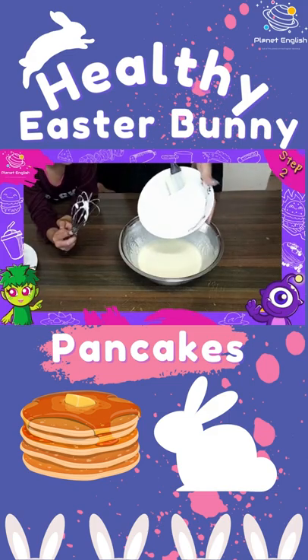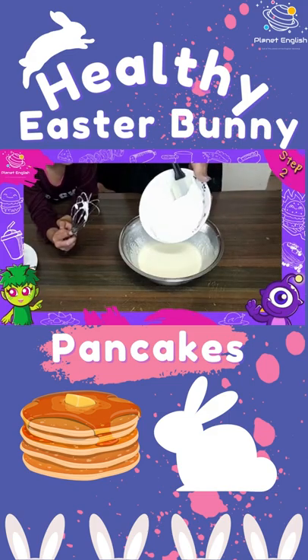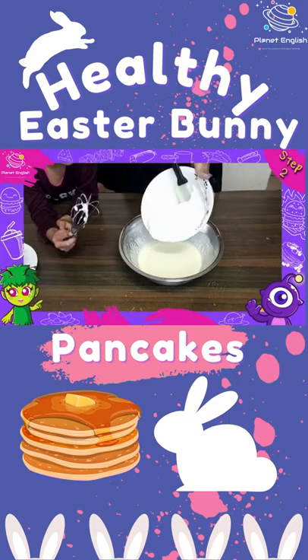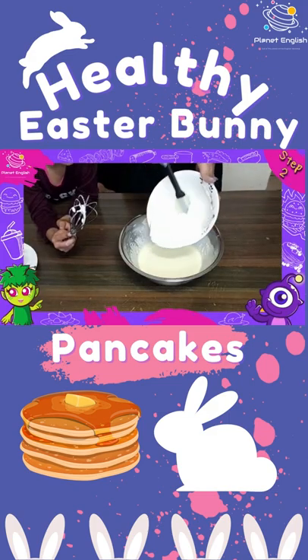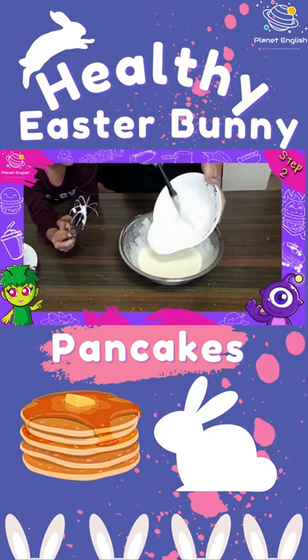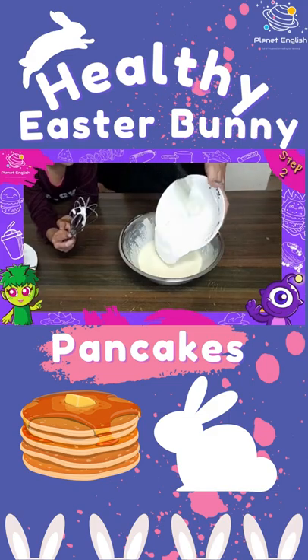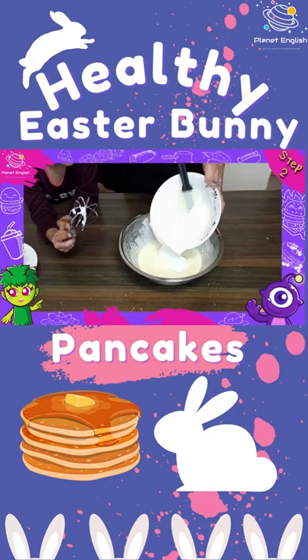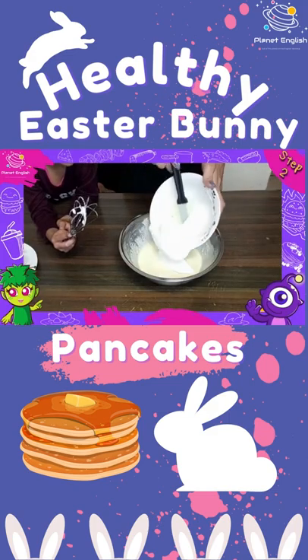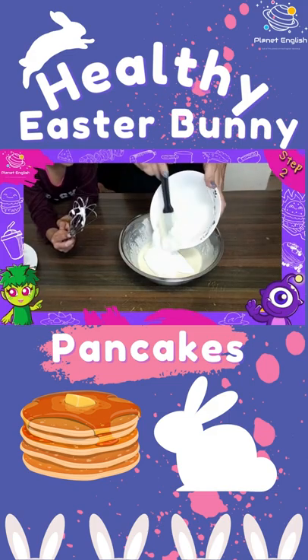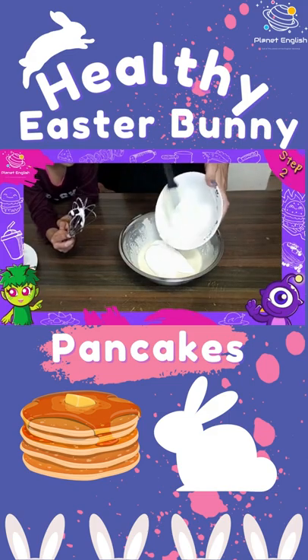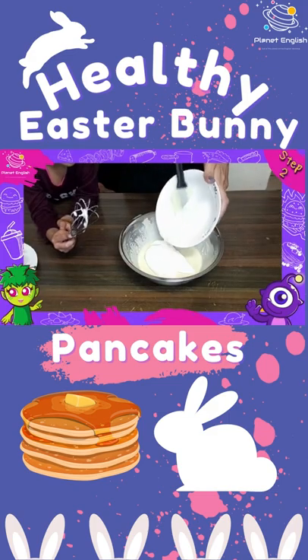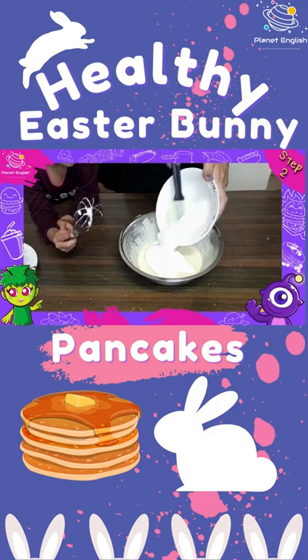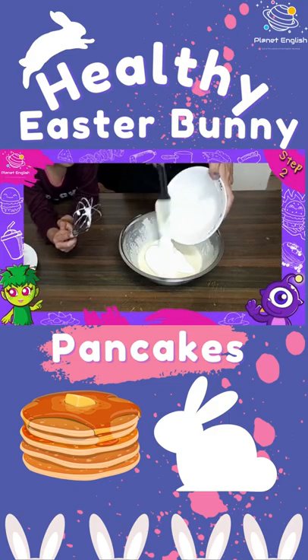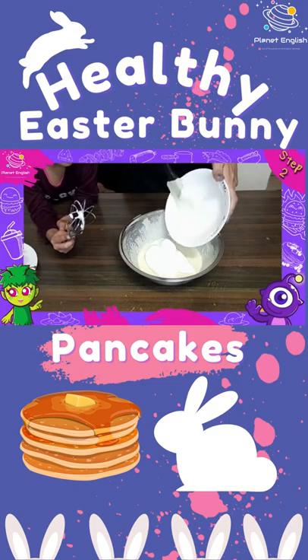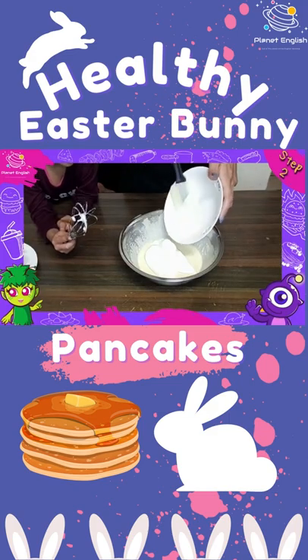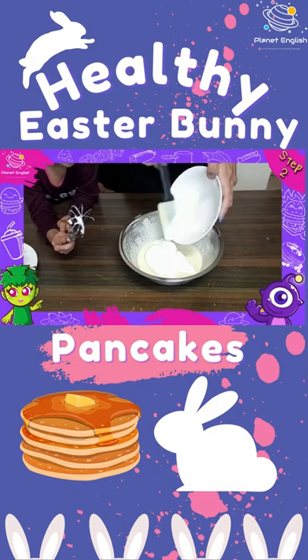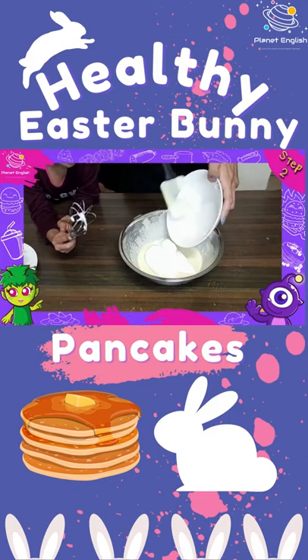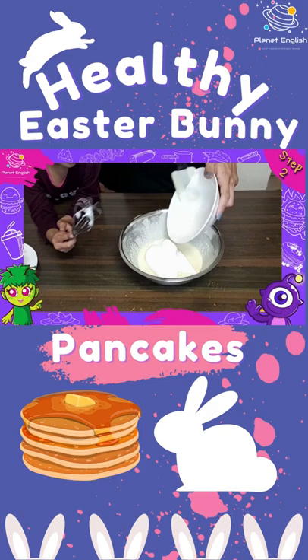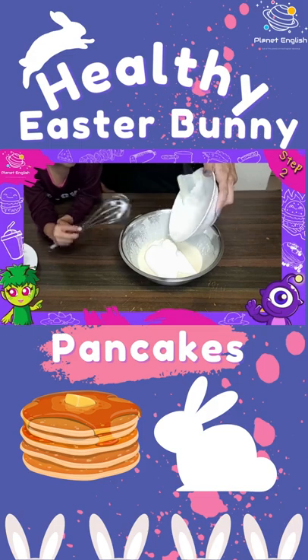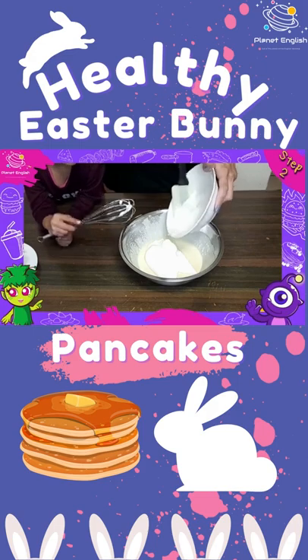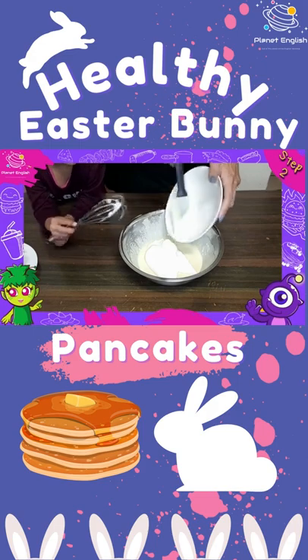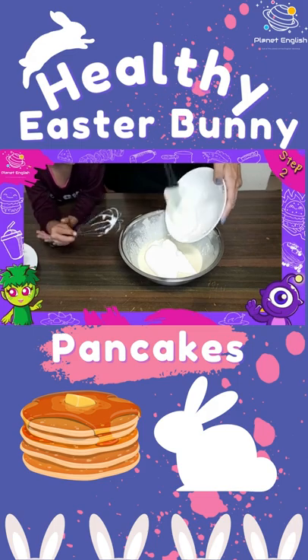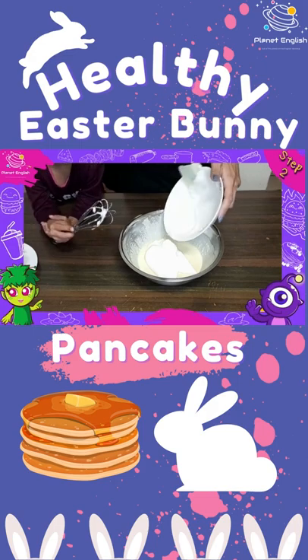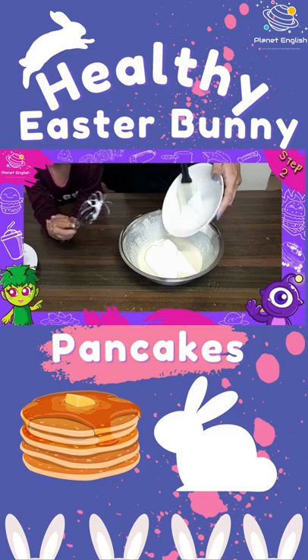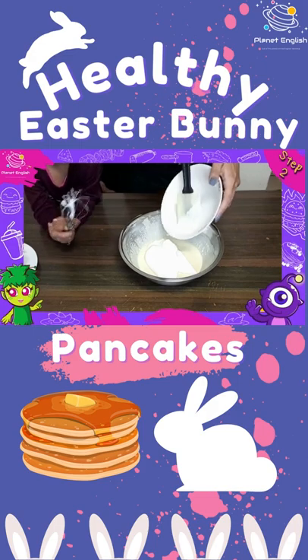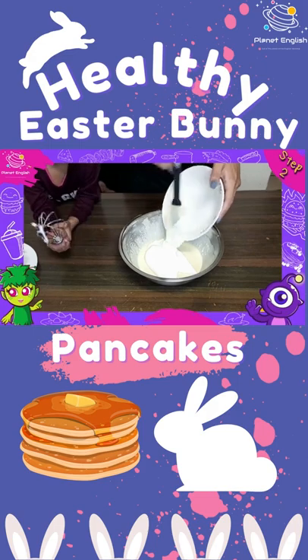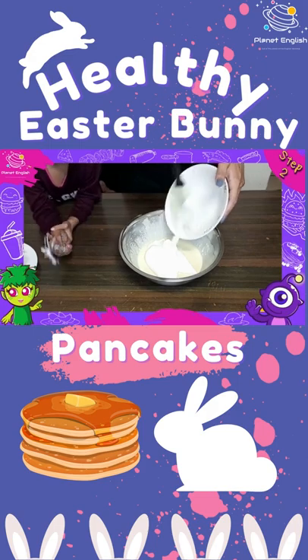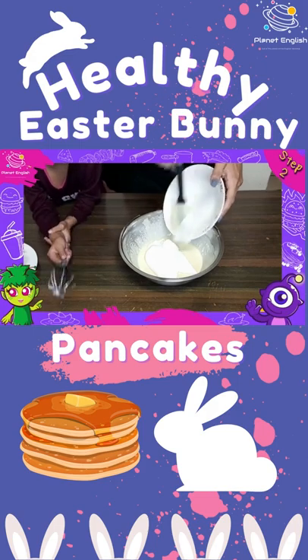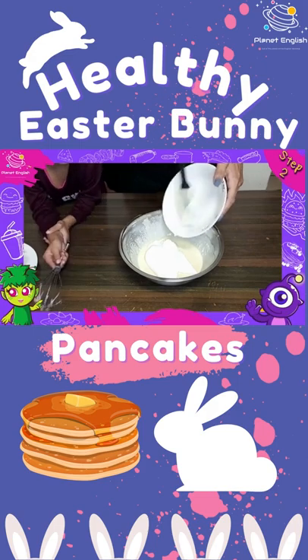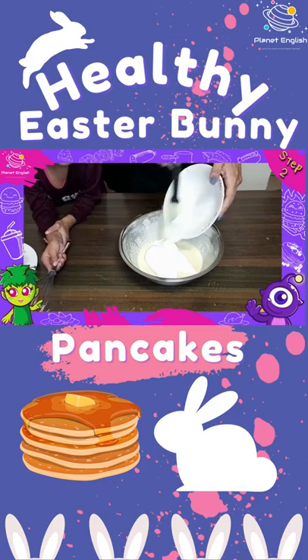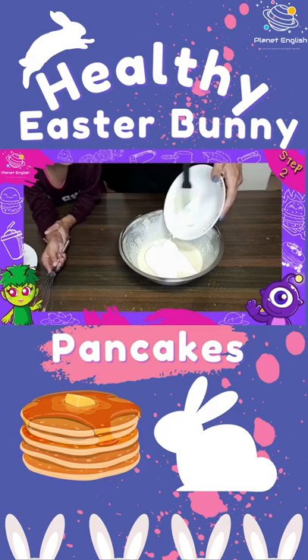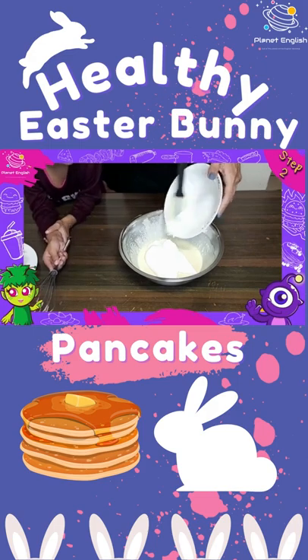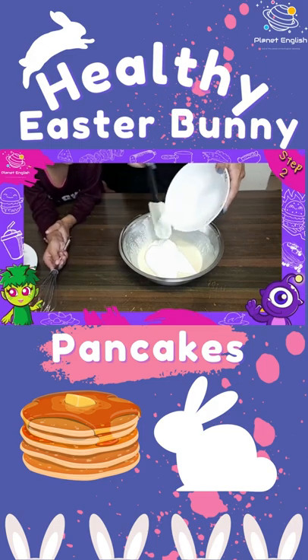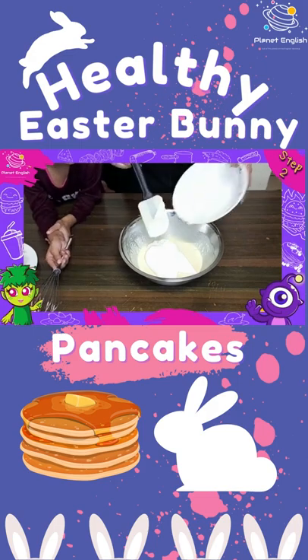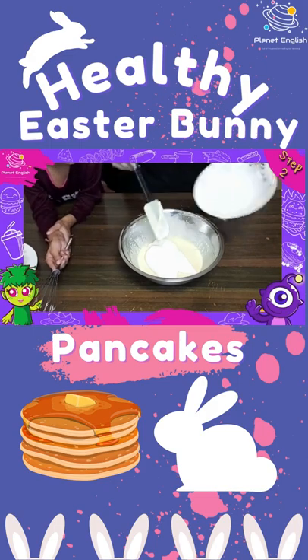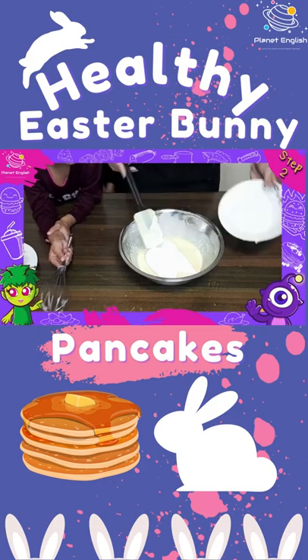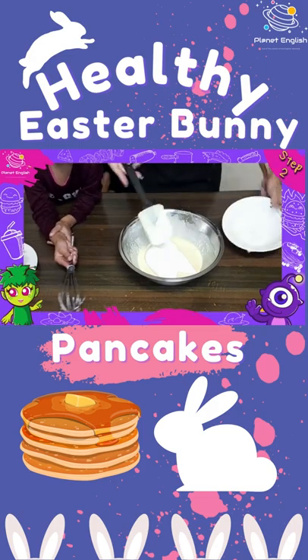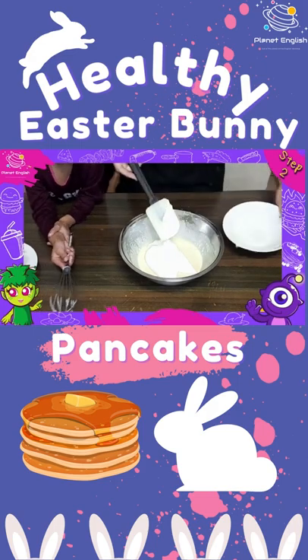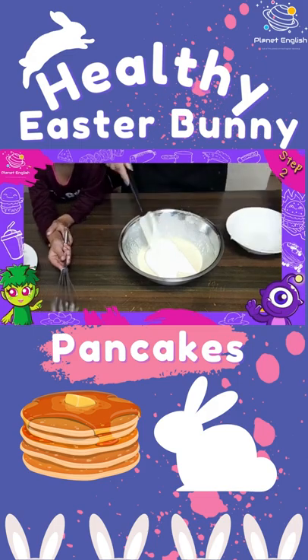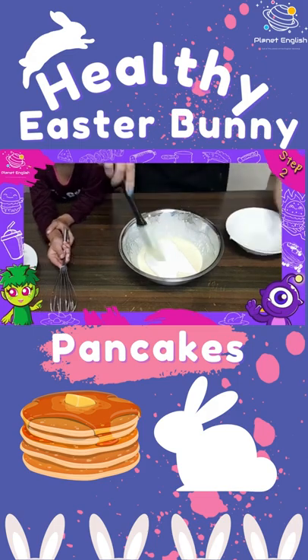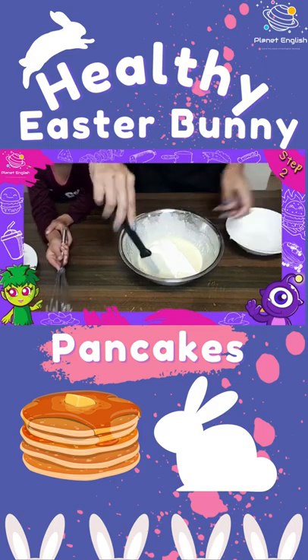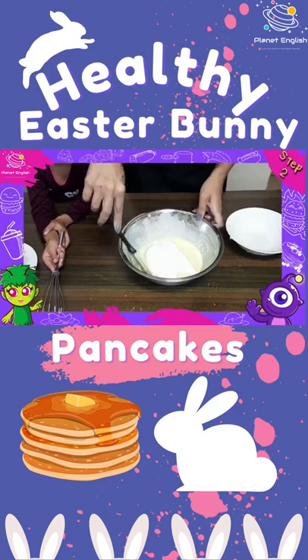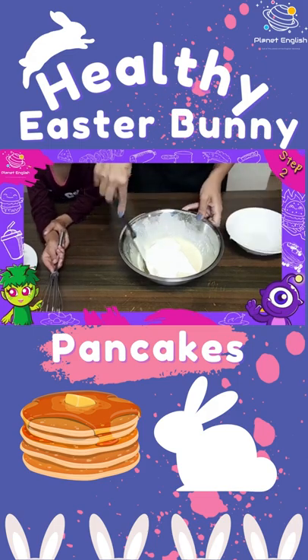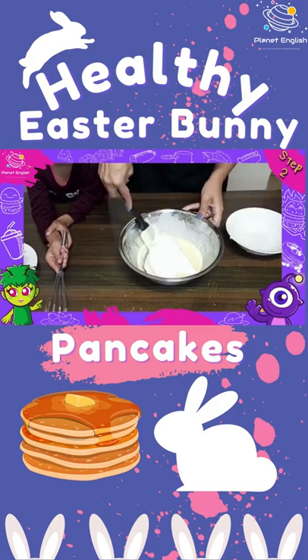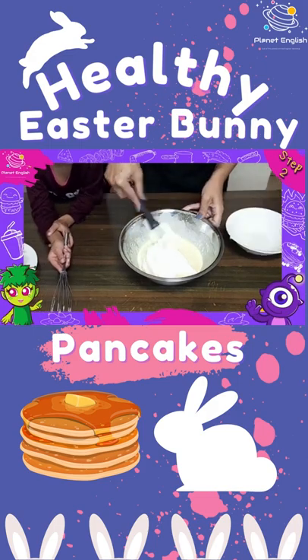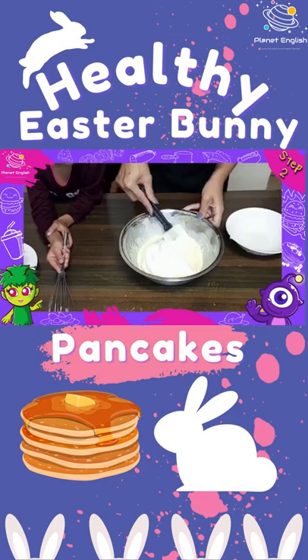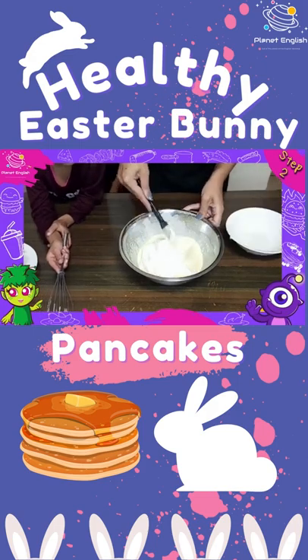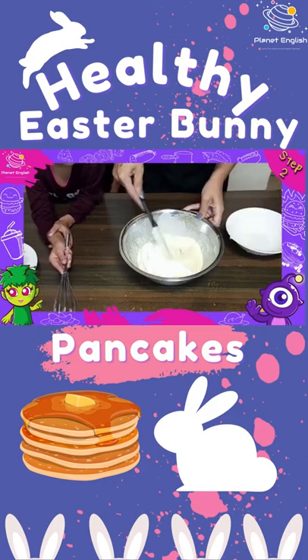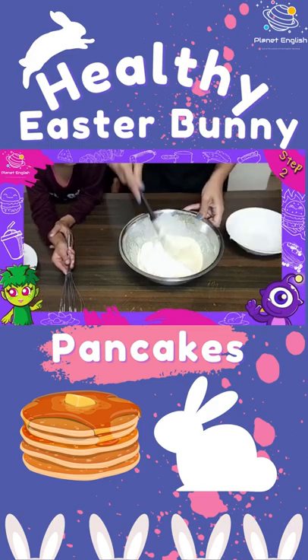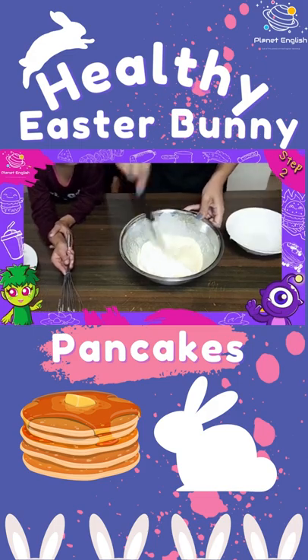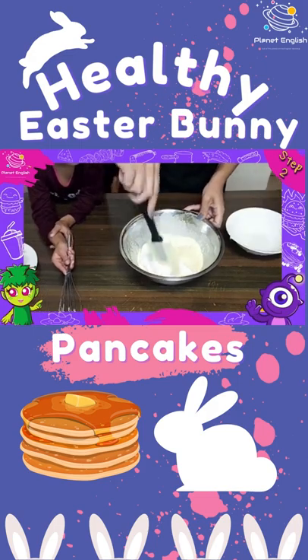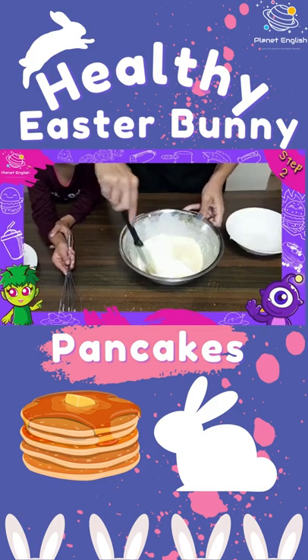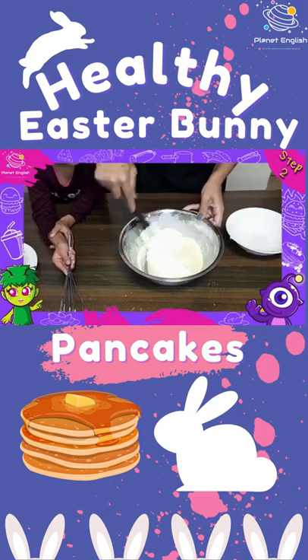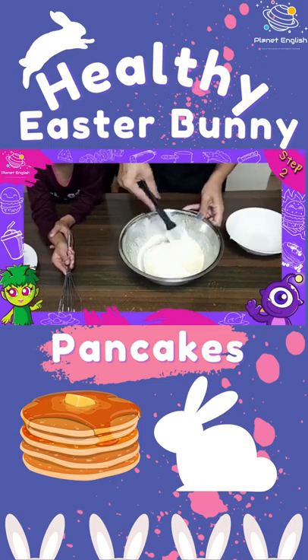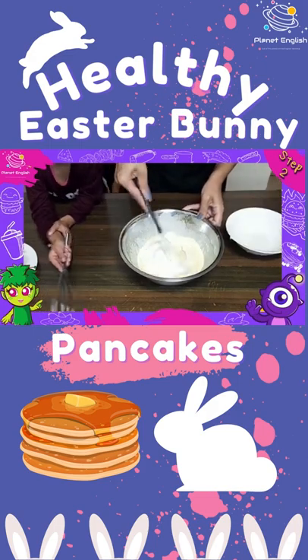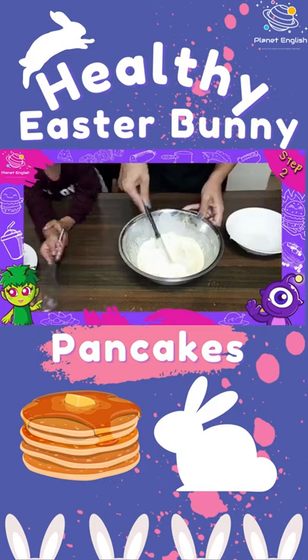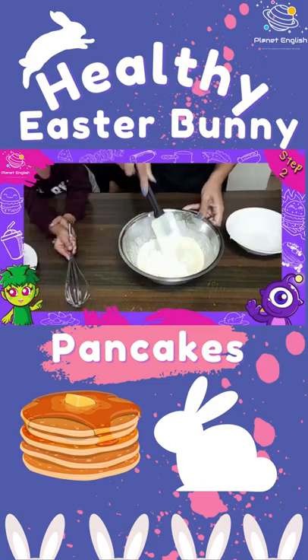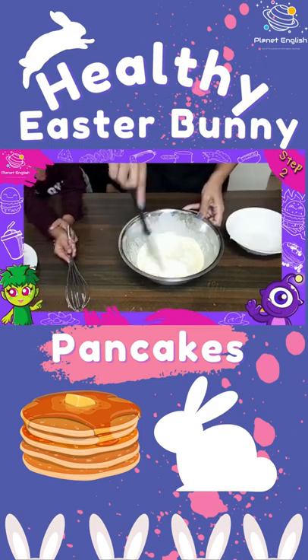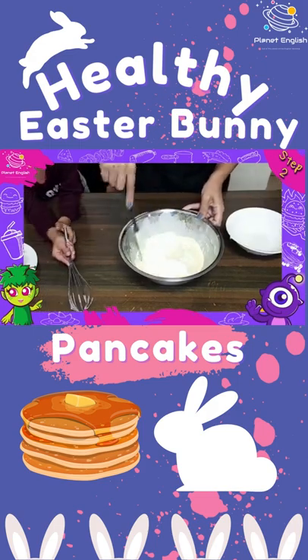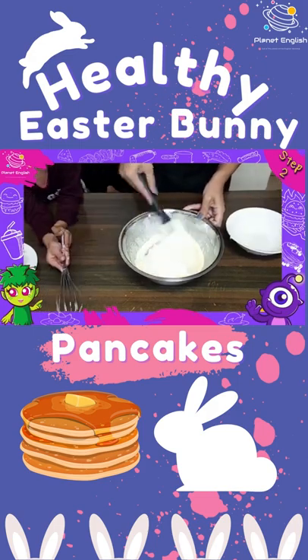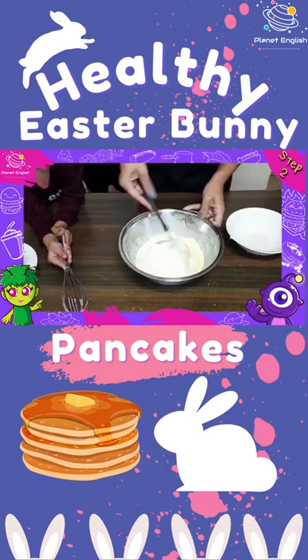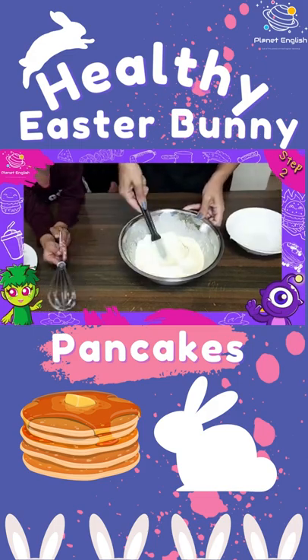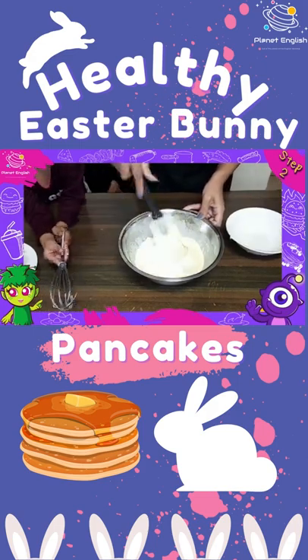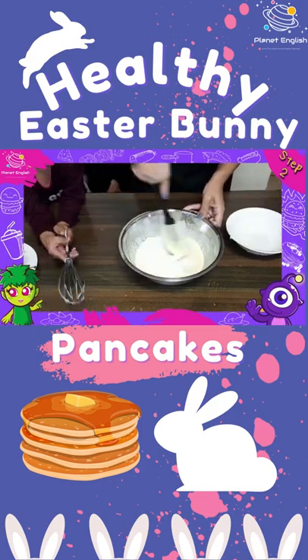Now gently fold the egg whites into the batter with a spatula, trying to keep in as much air as possible.